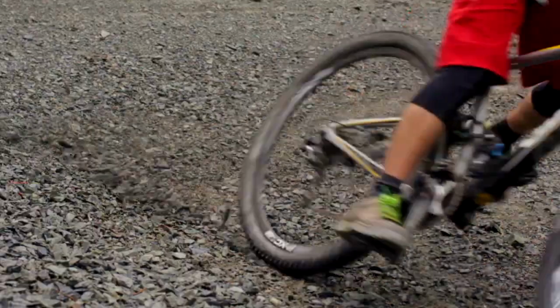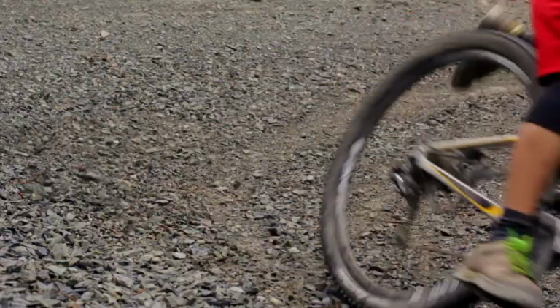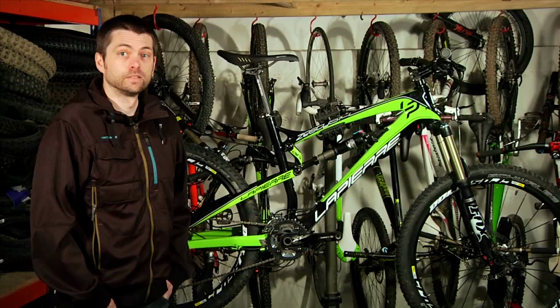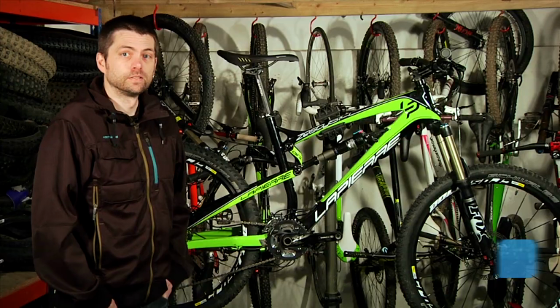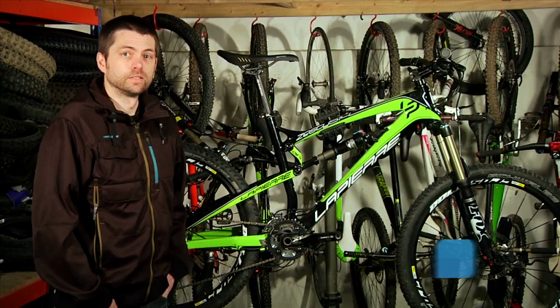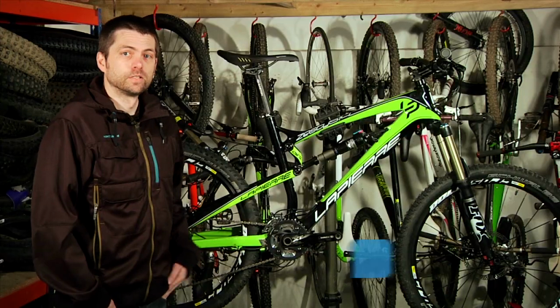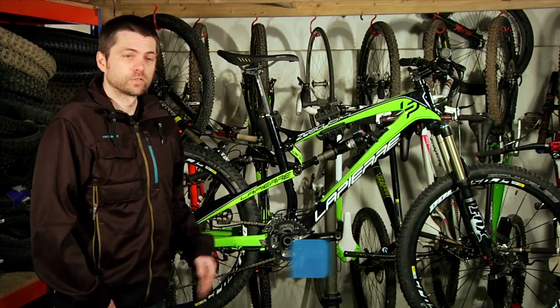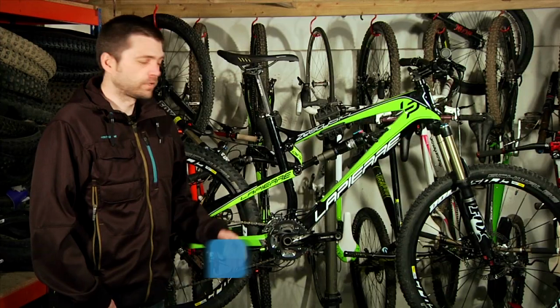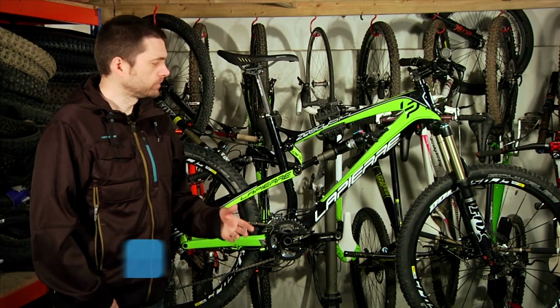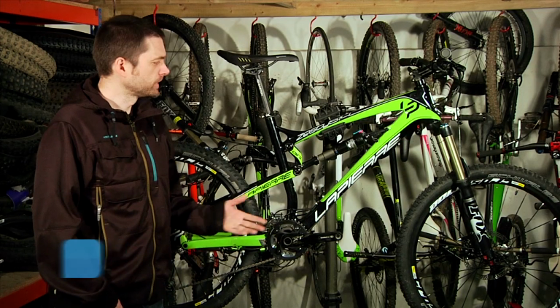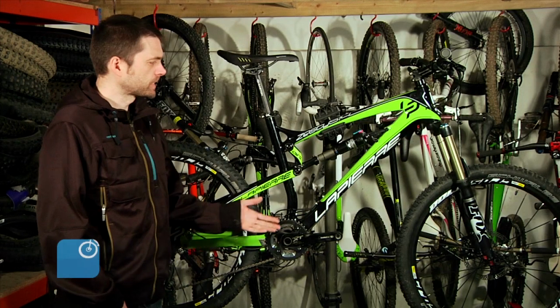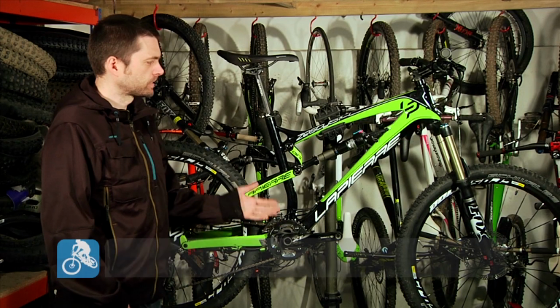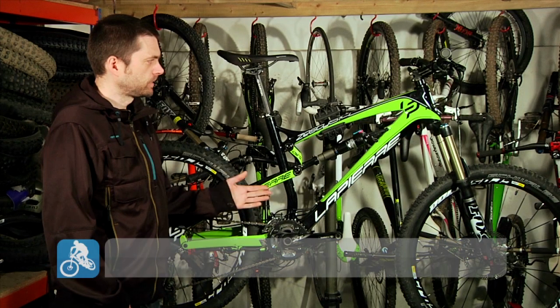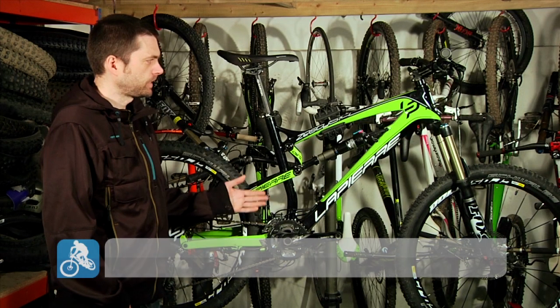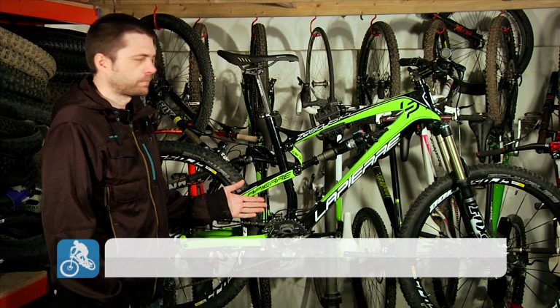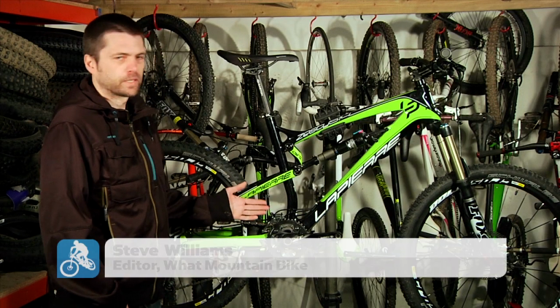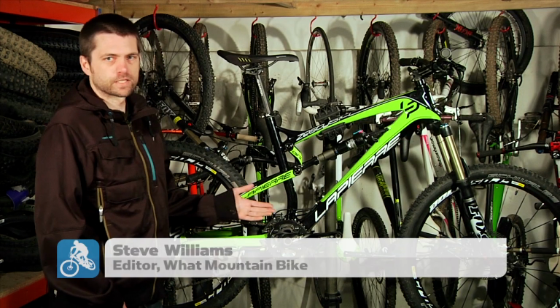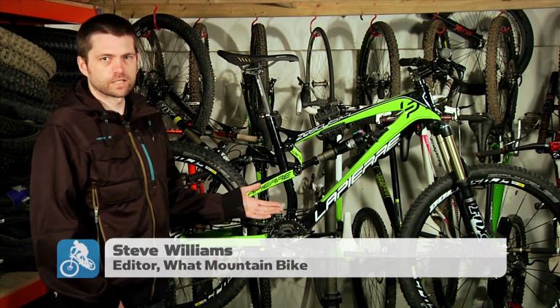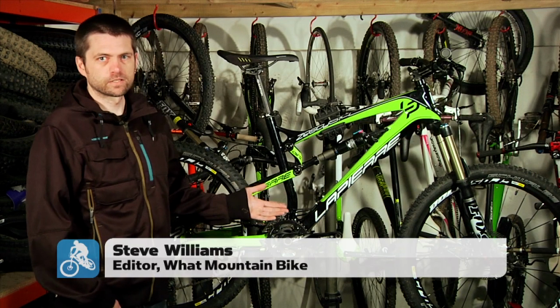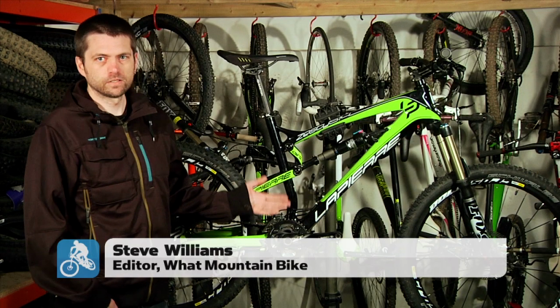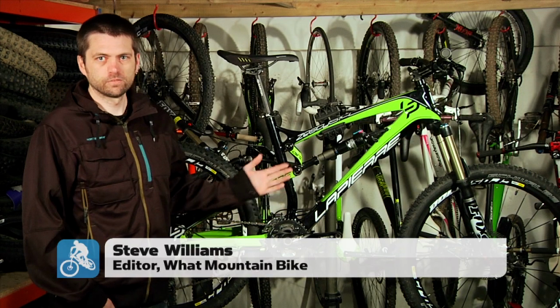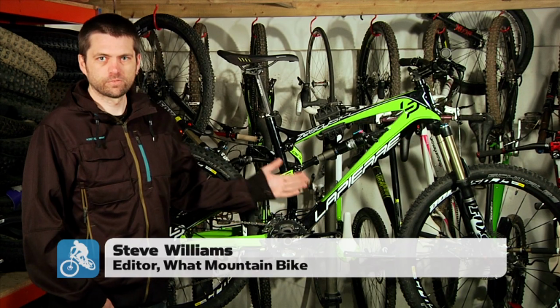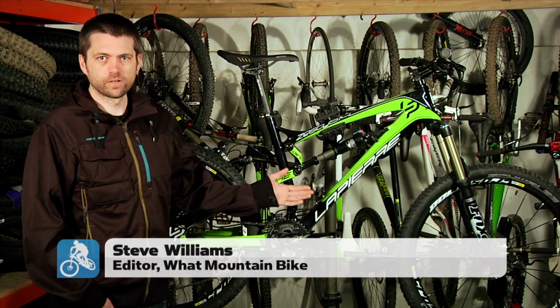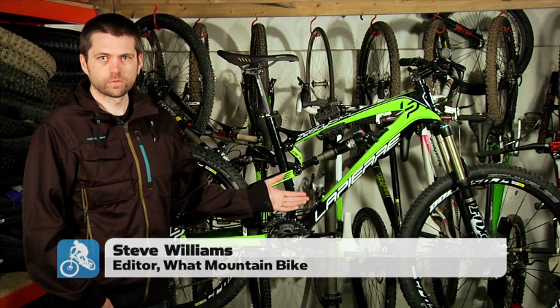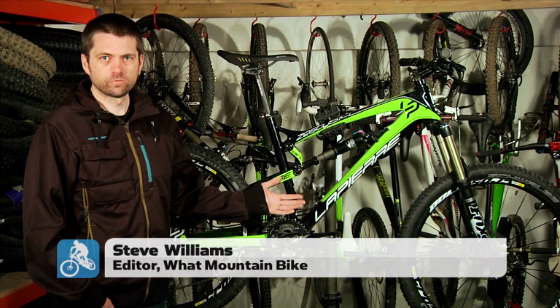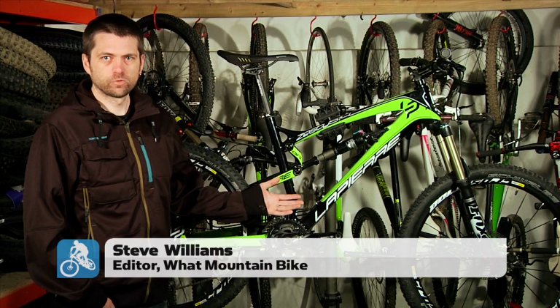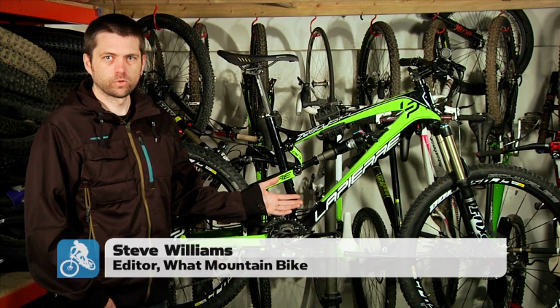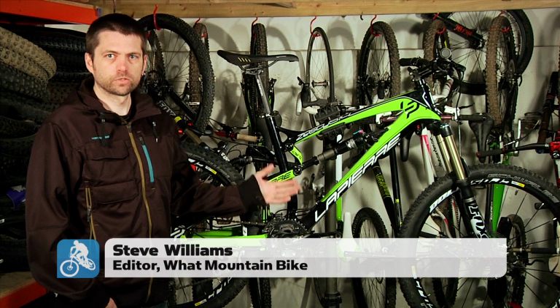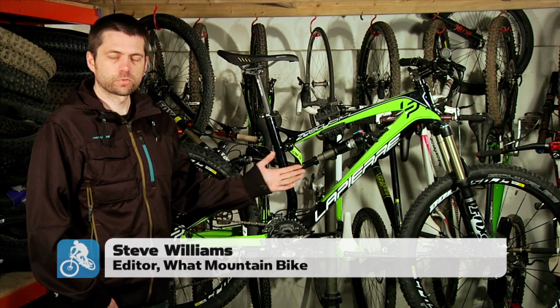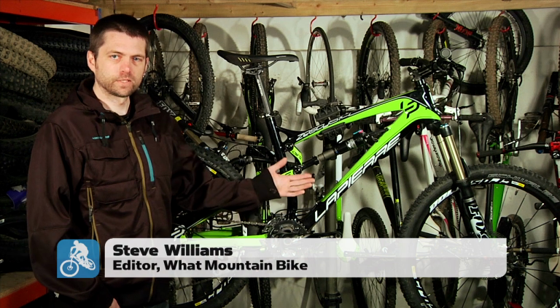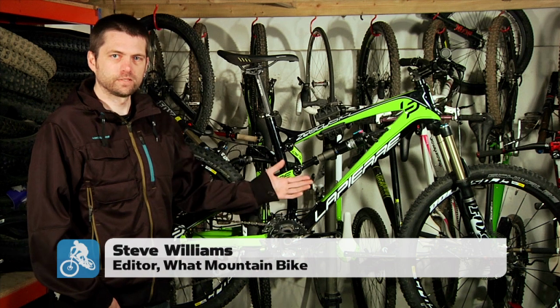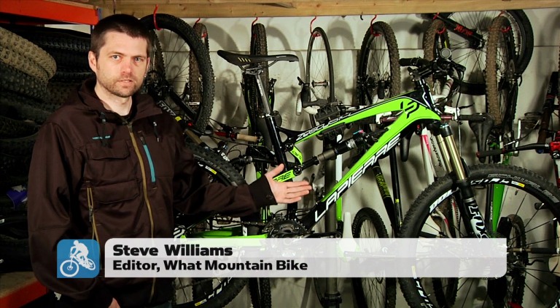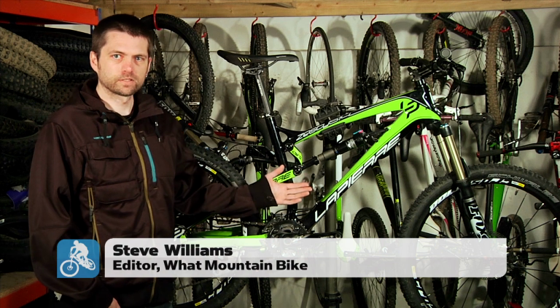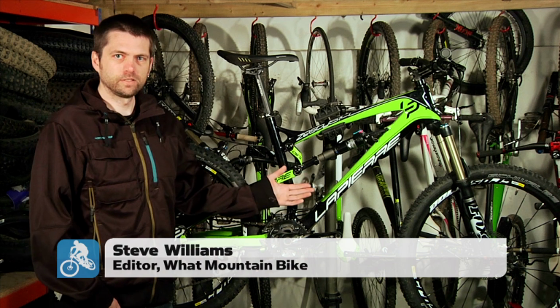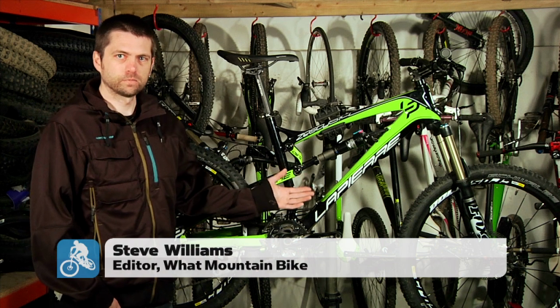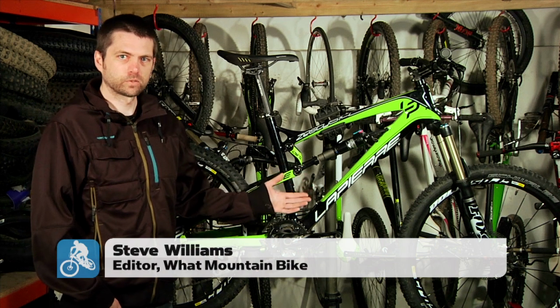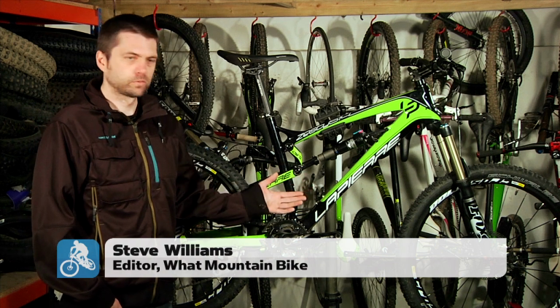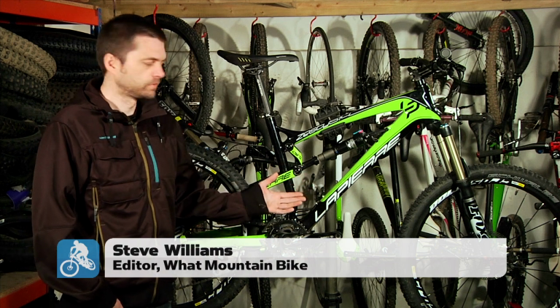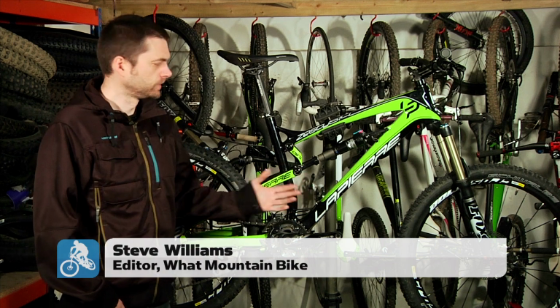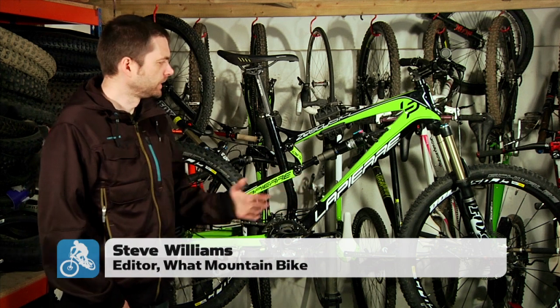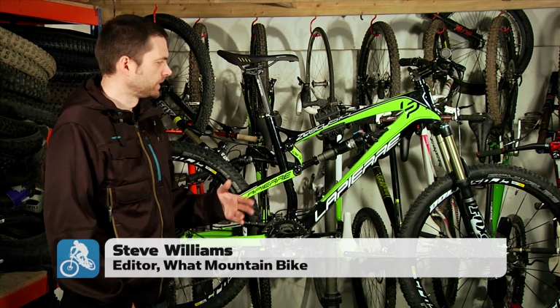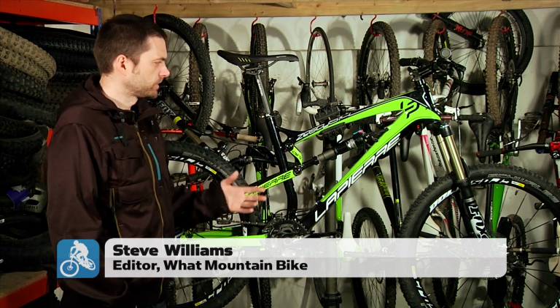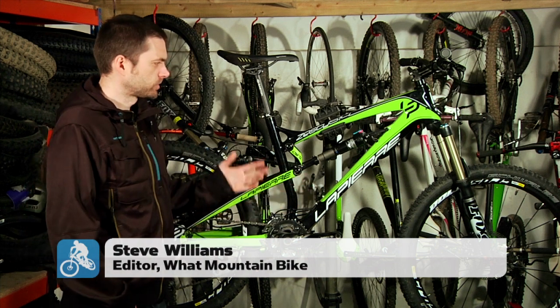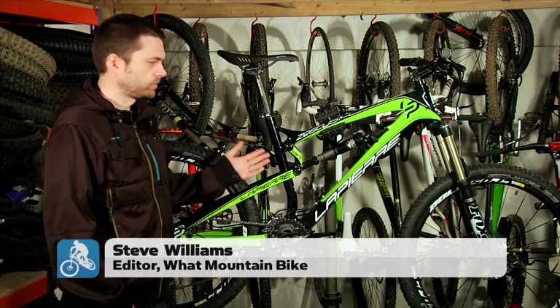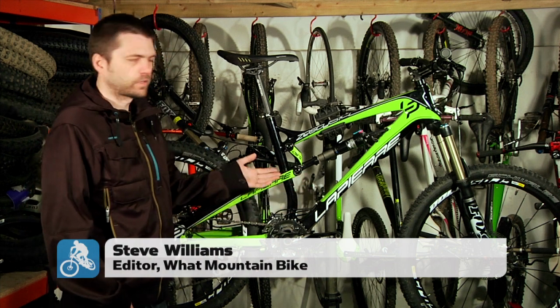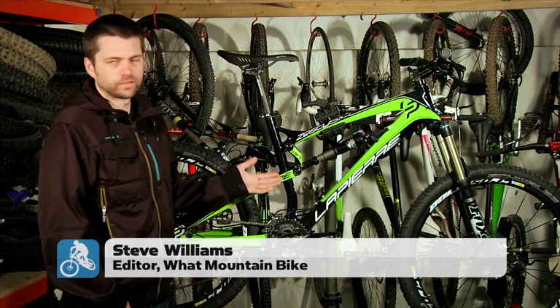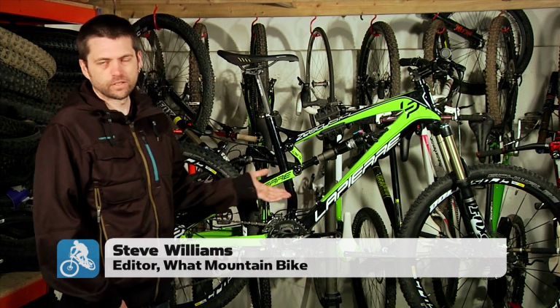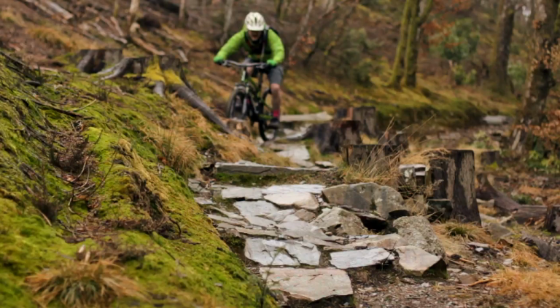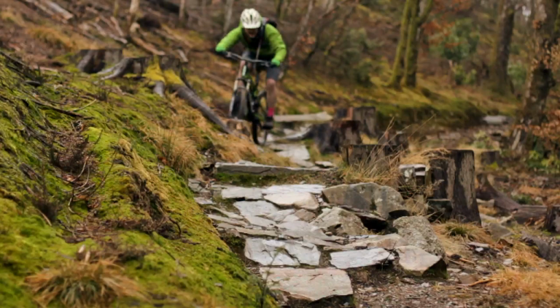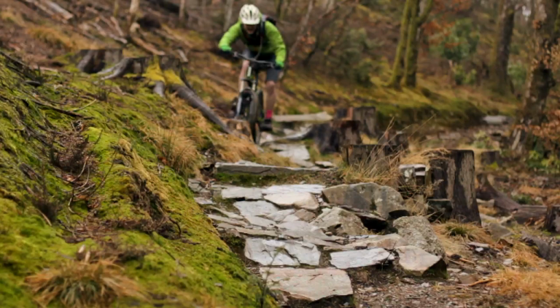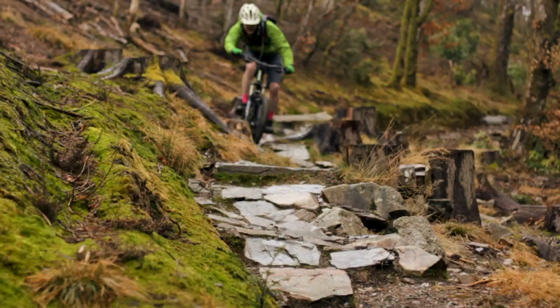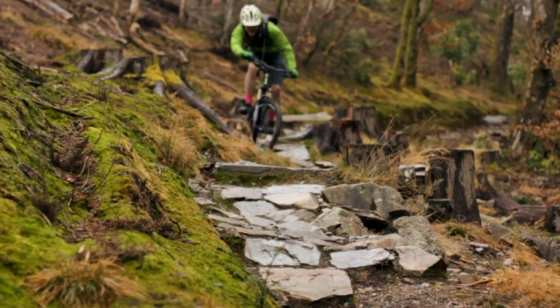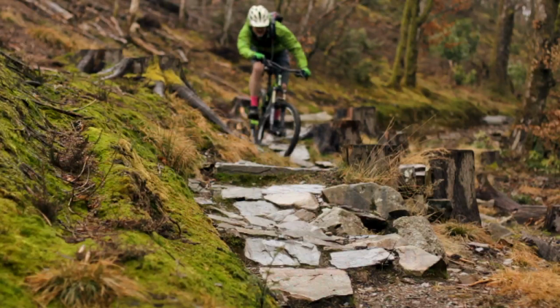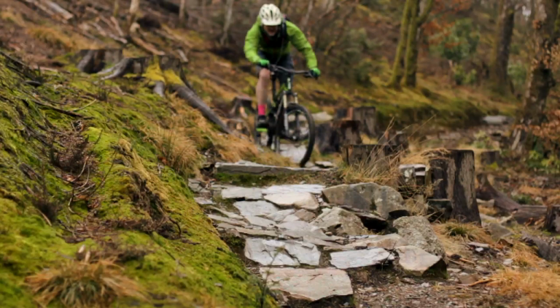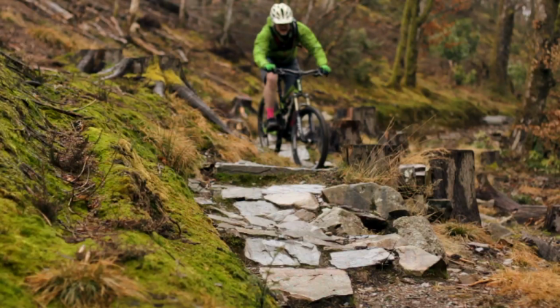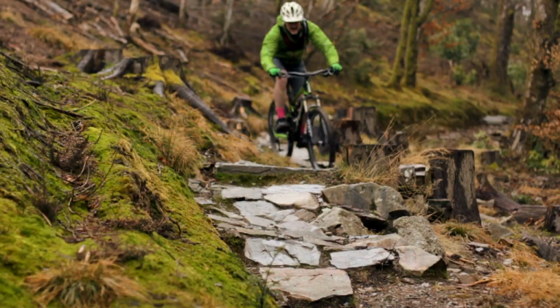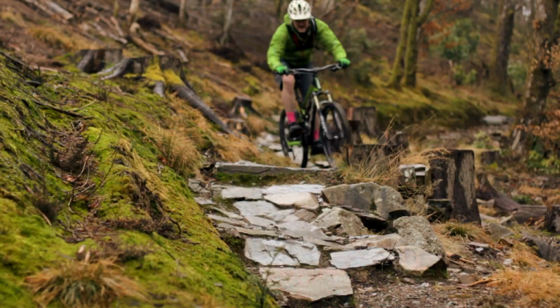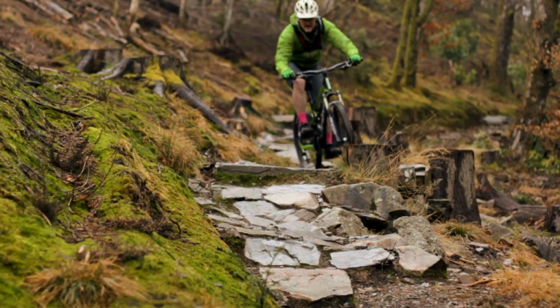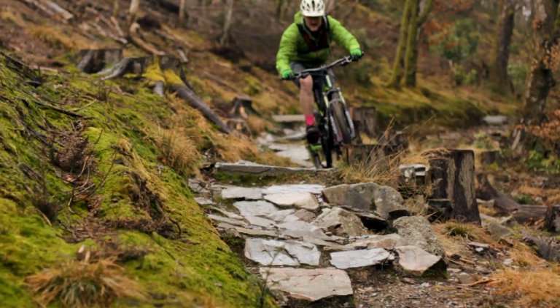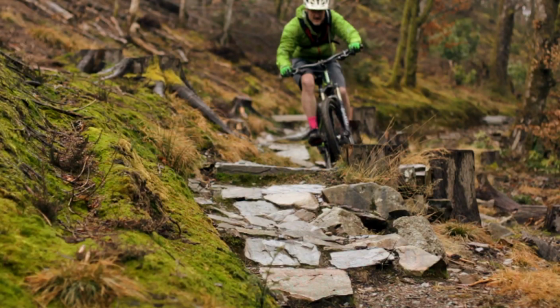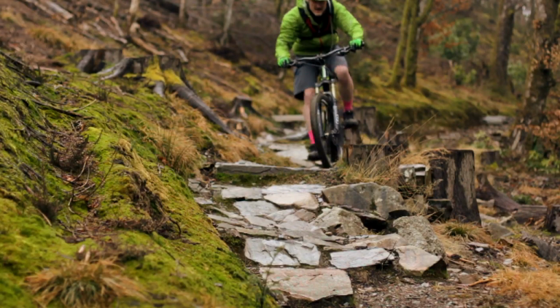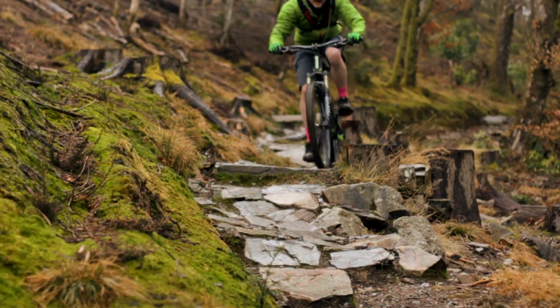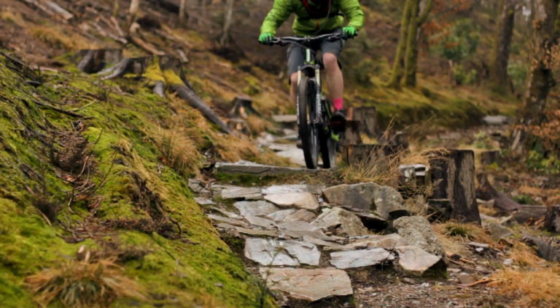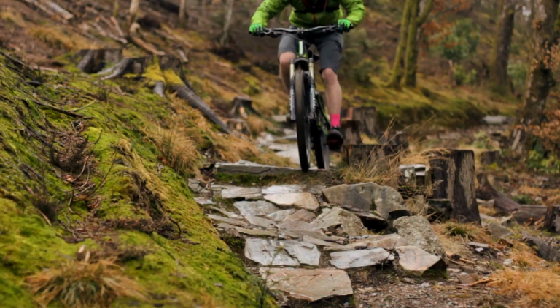So this is the Lapierre Zesty 514 2013 model. It's £2,999.